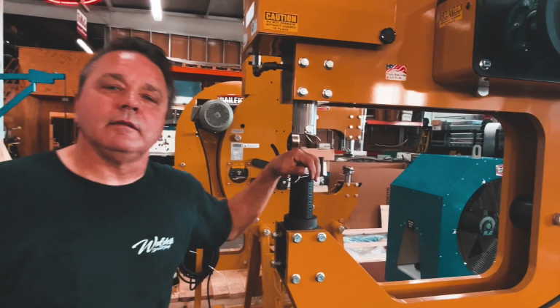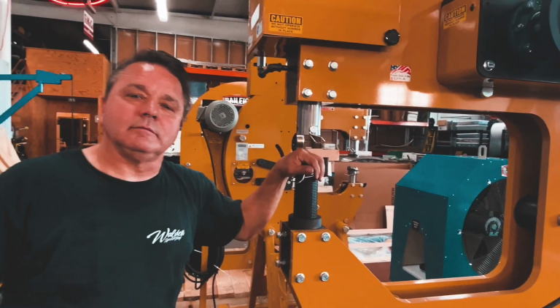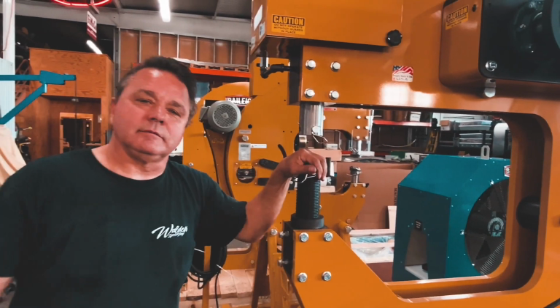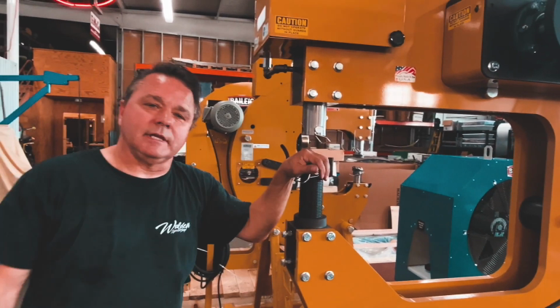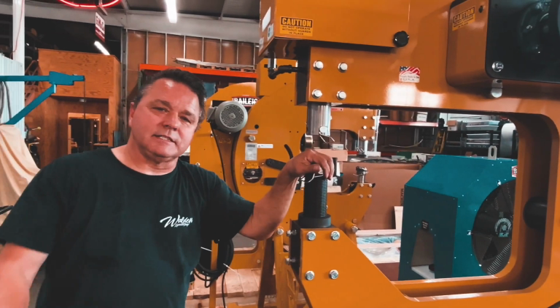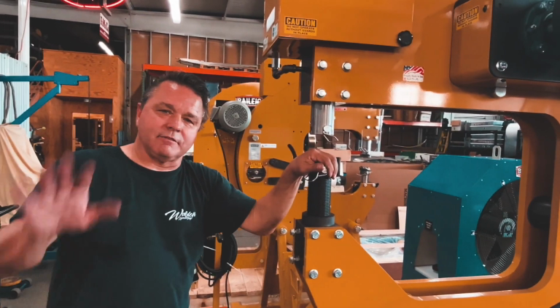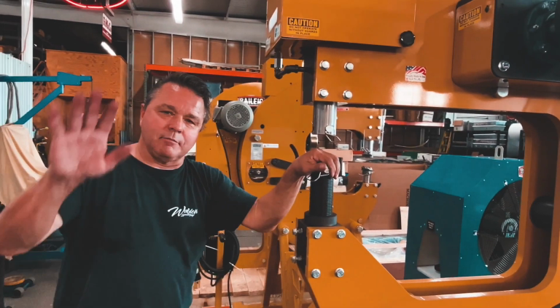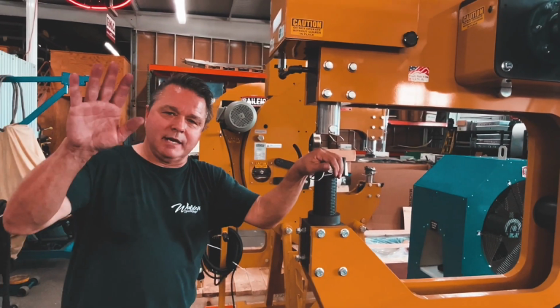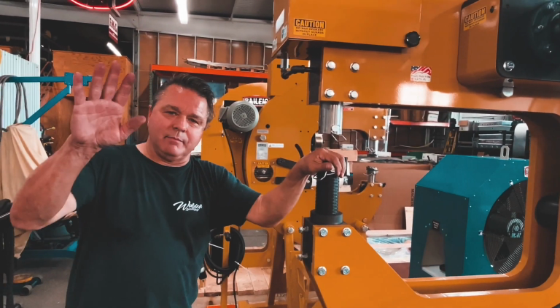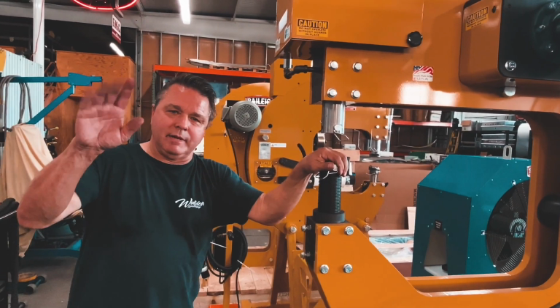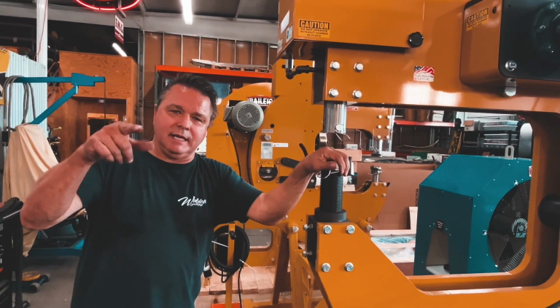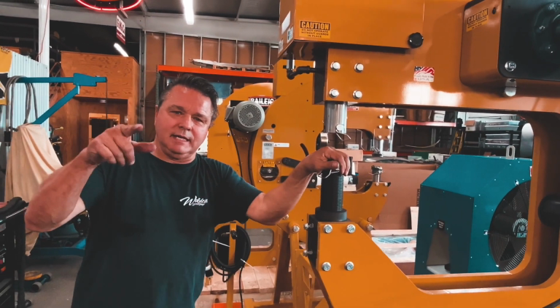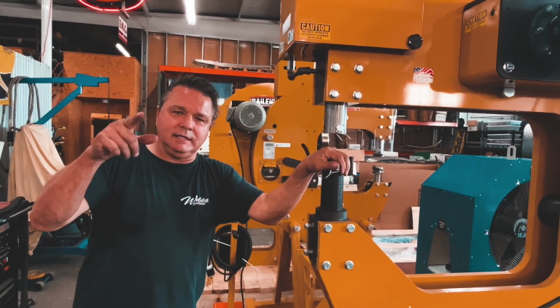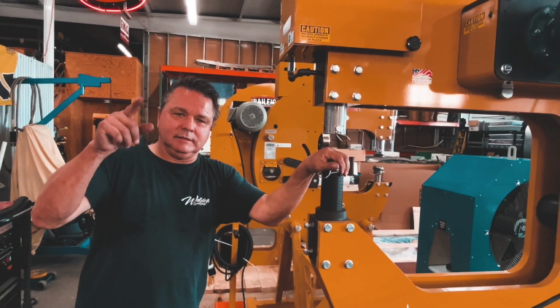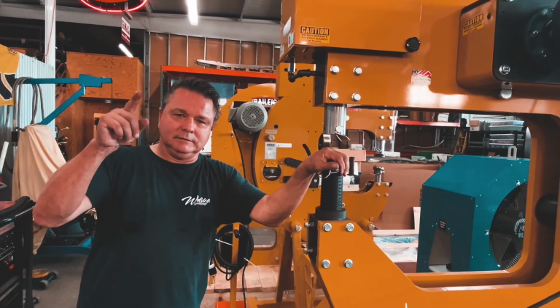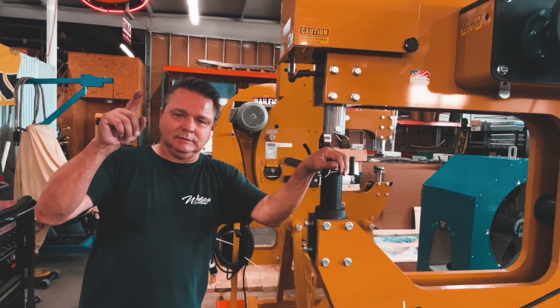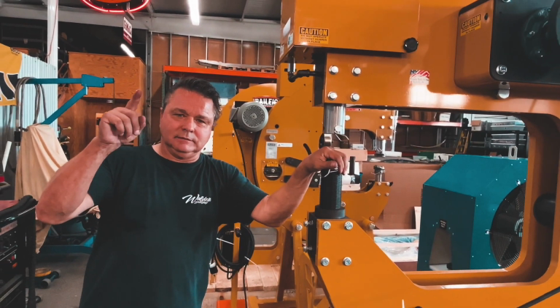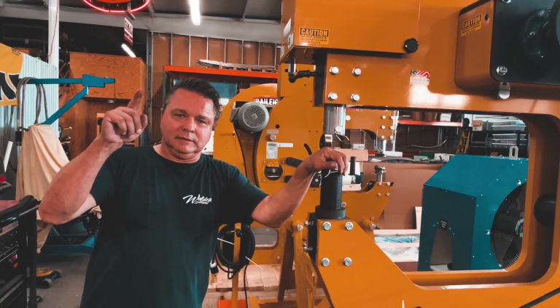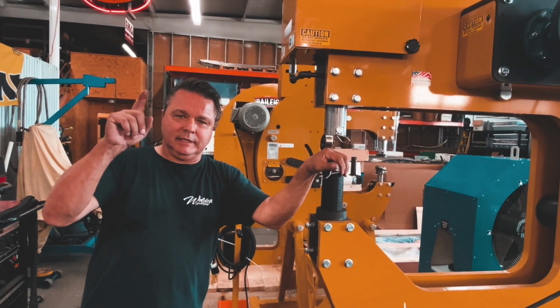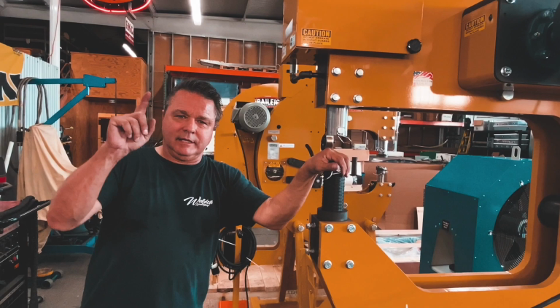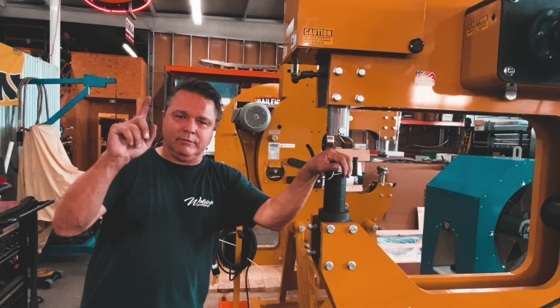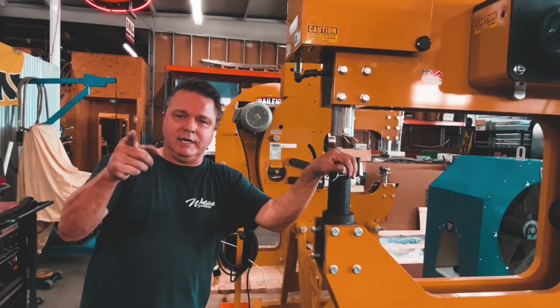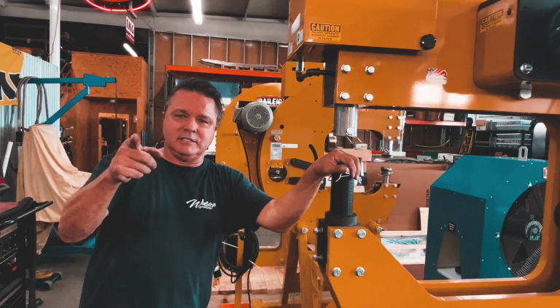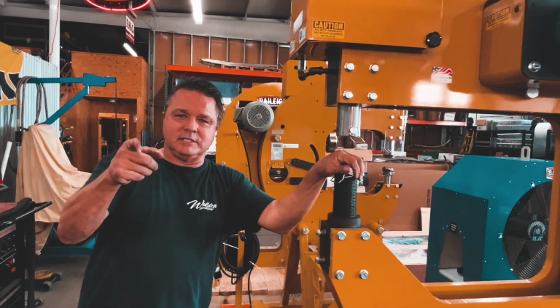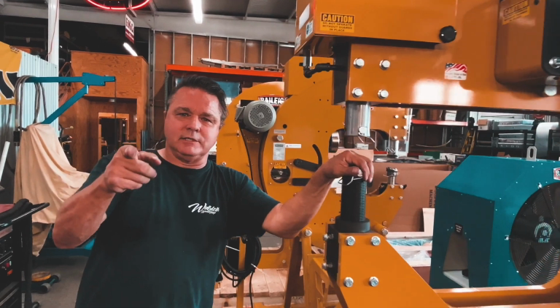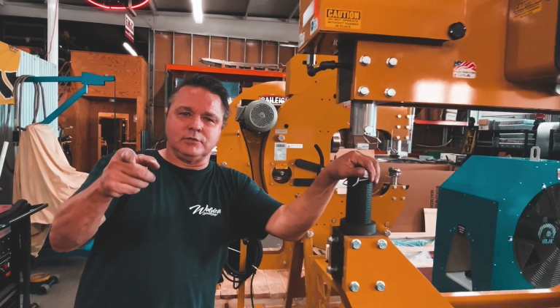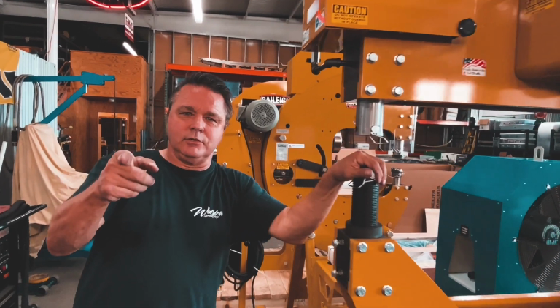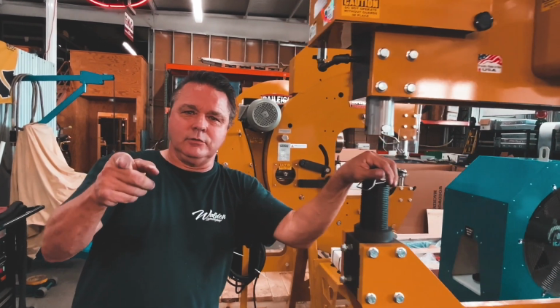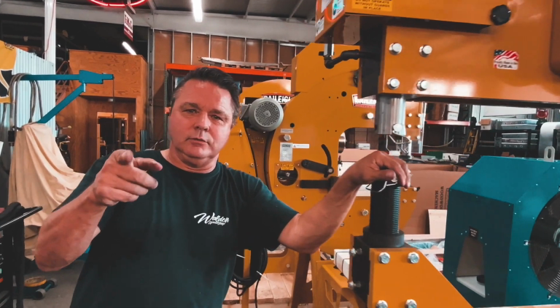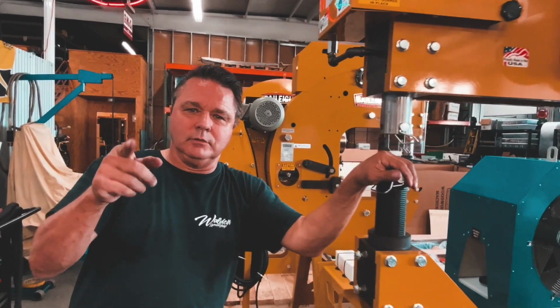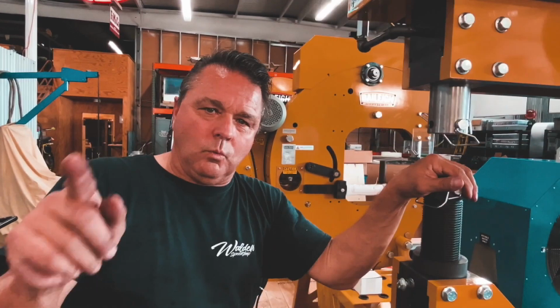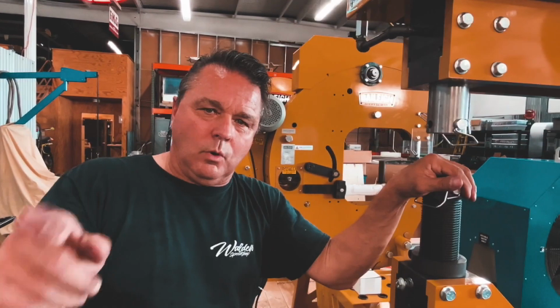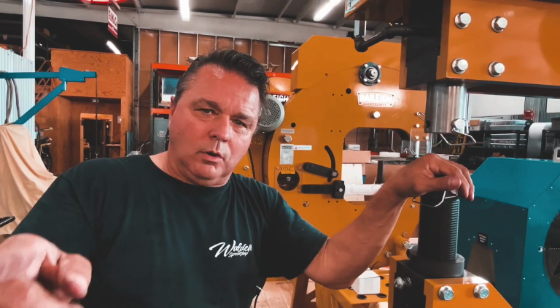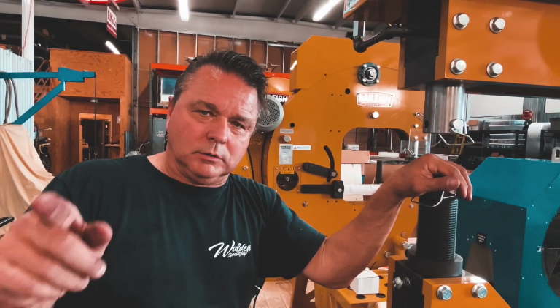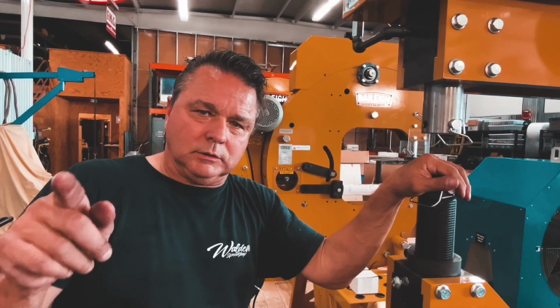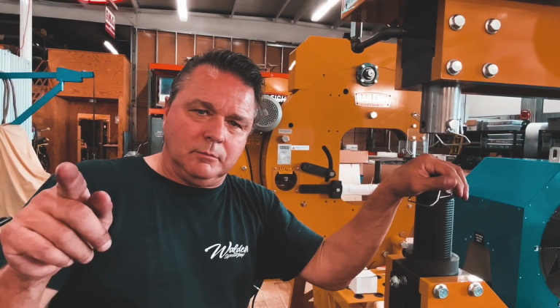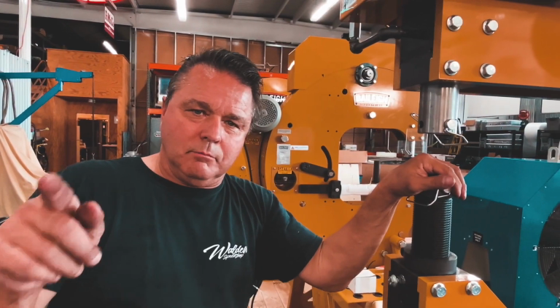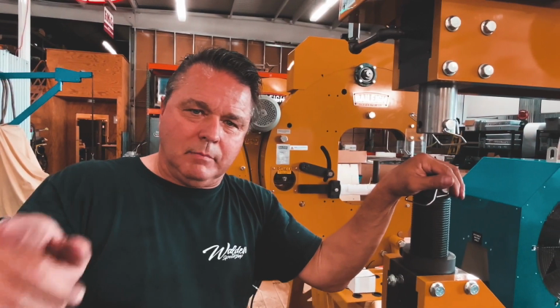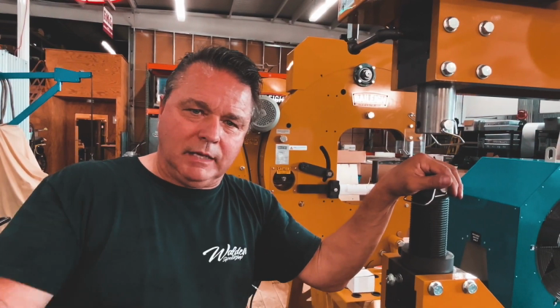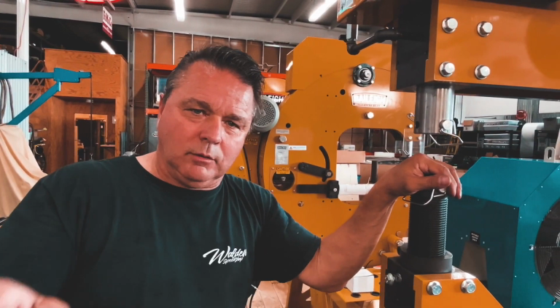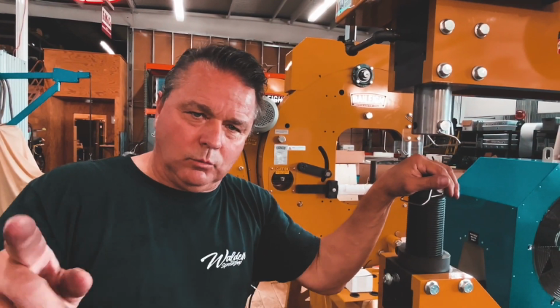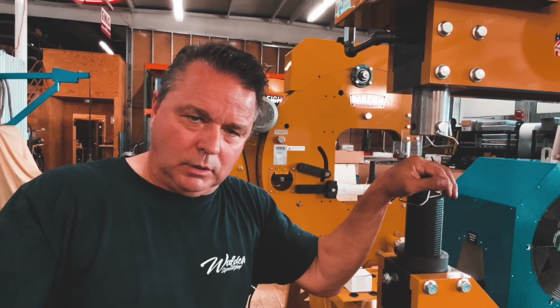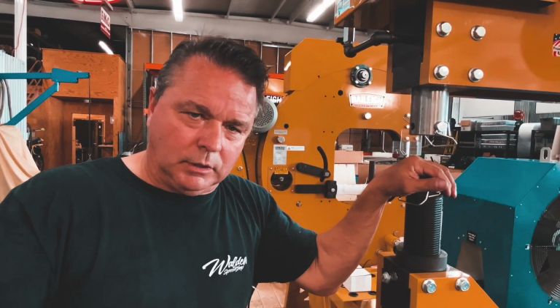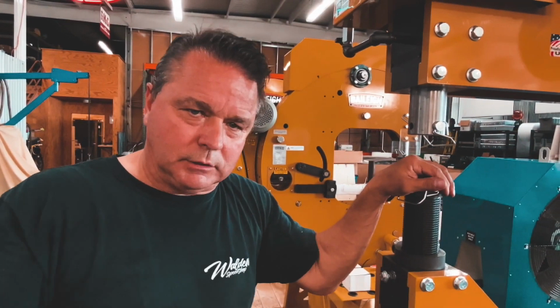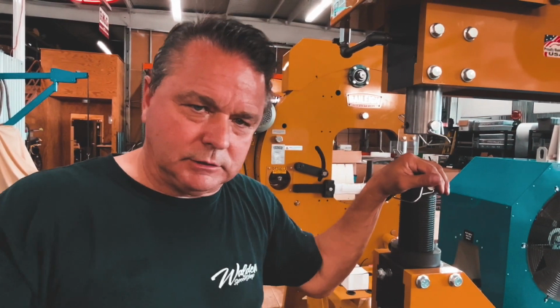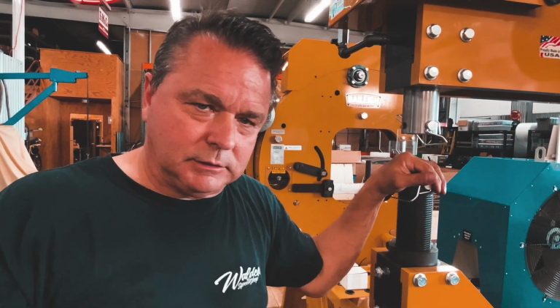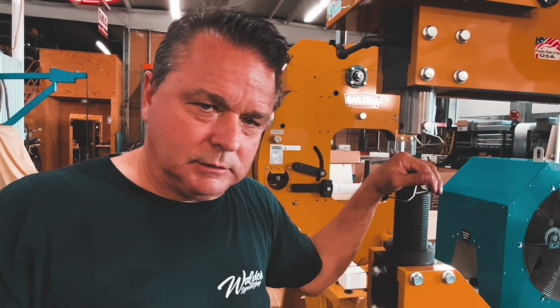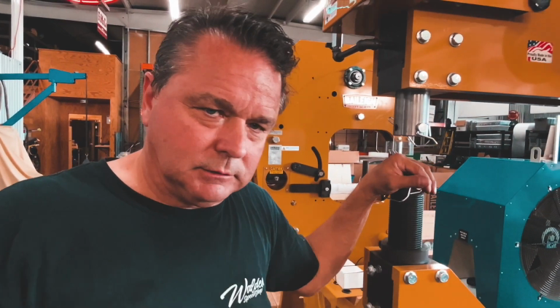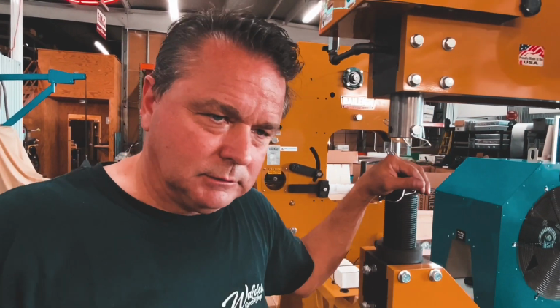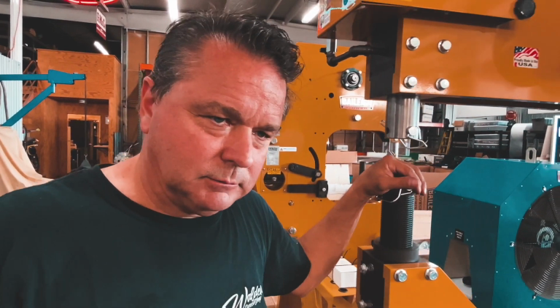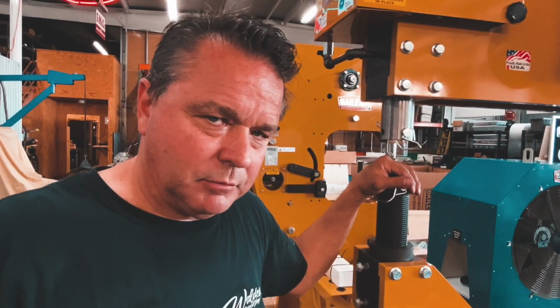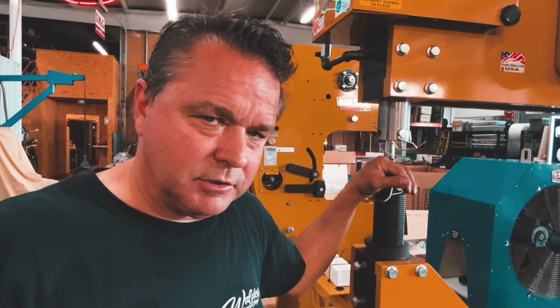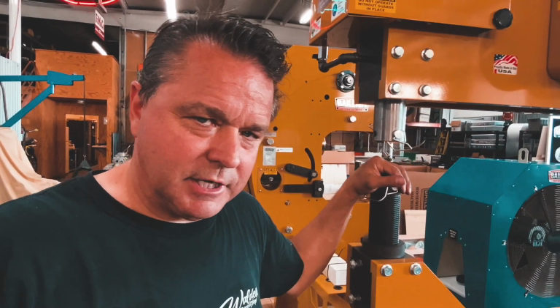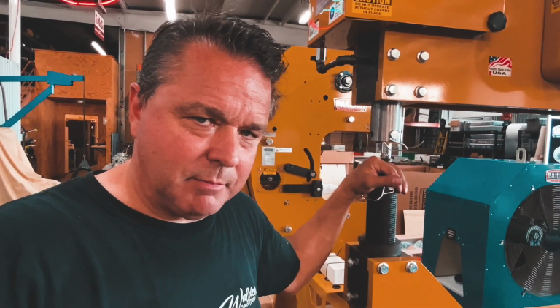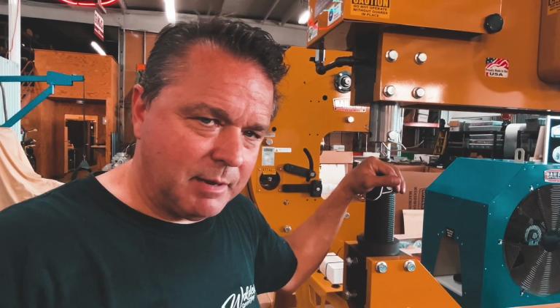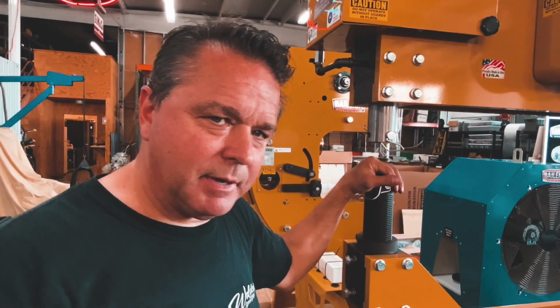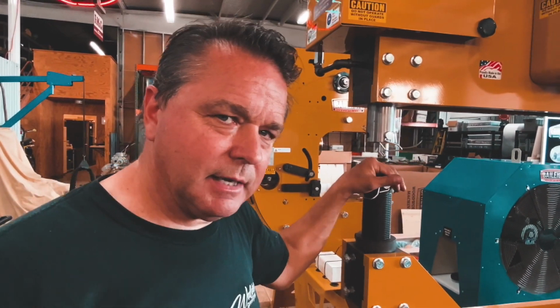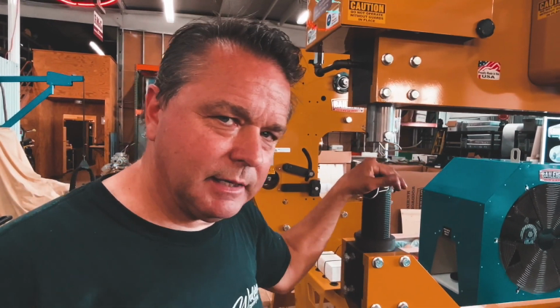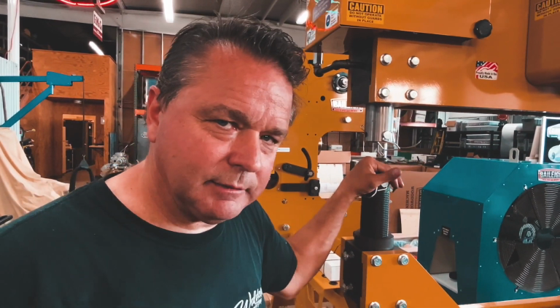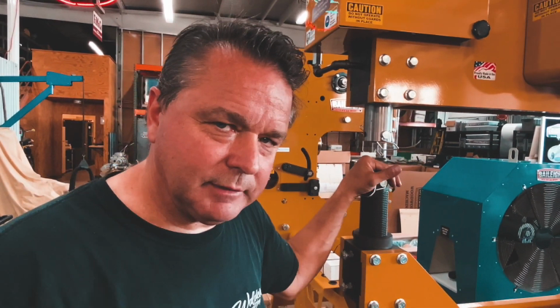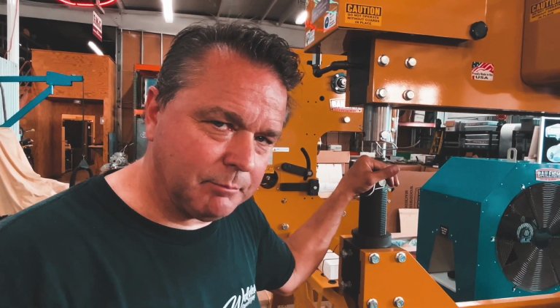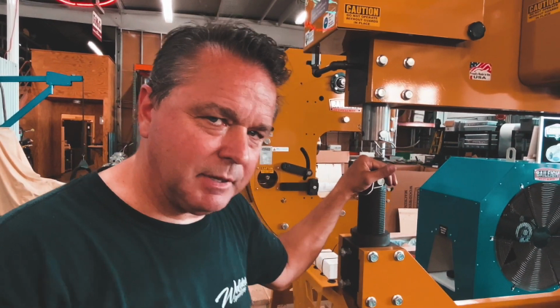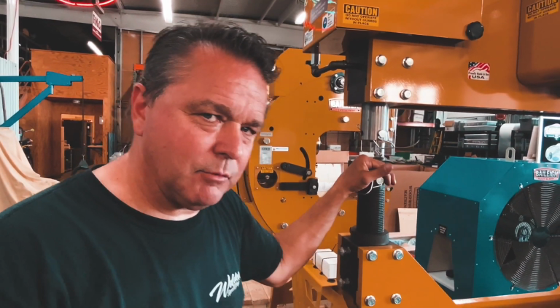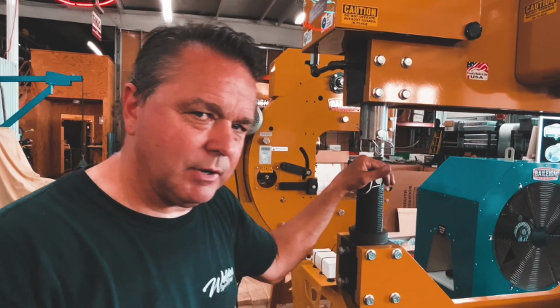Thanks everybody at Bailey's — get ready, stay tuned. Walden Hammerworks presented by Bailey's, be ready.